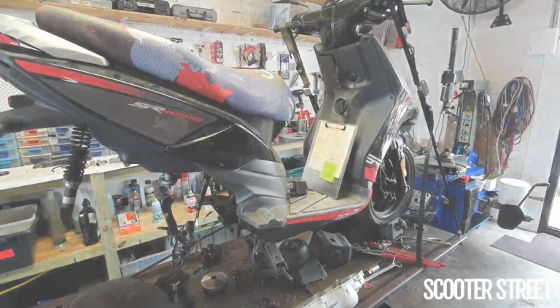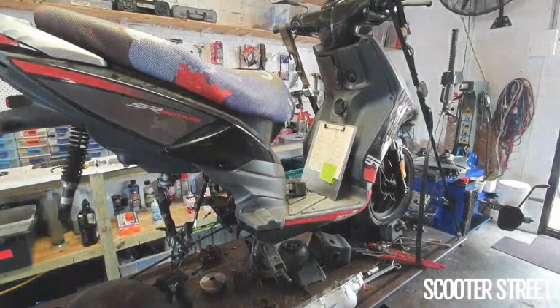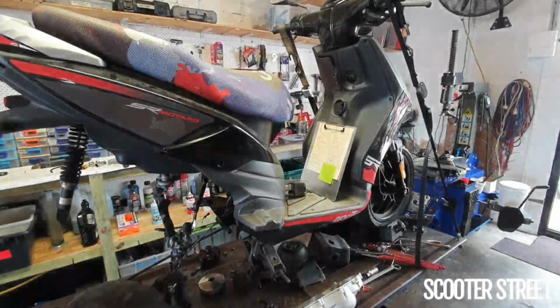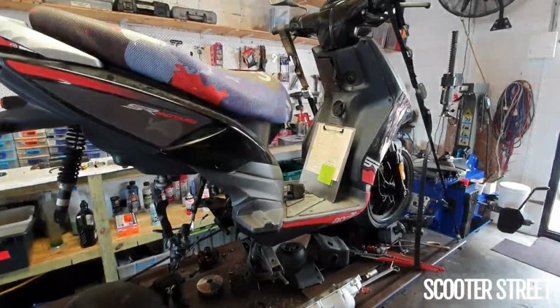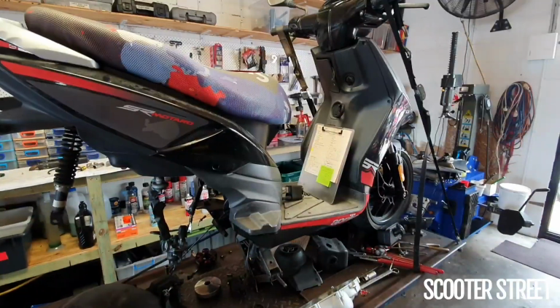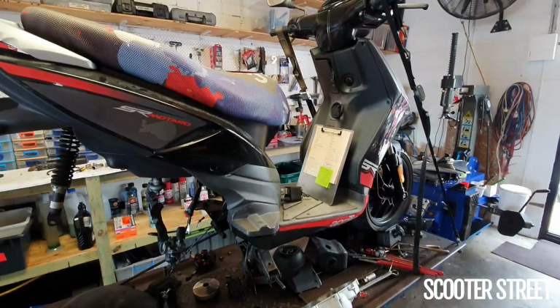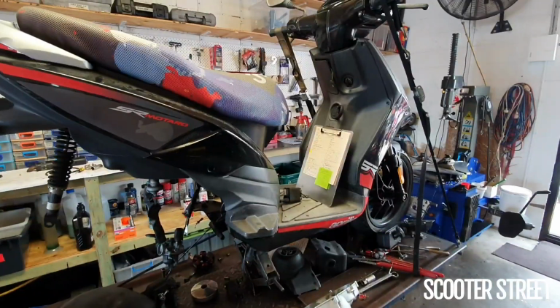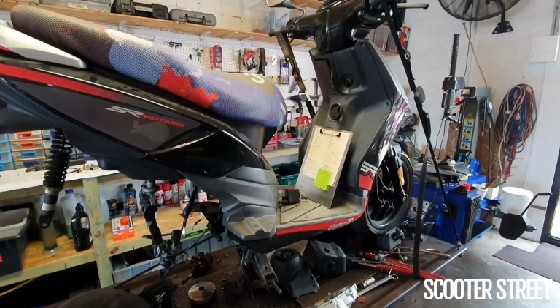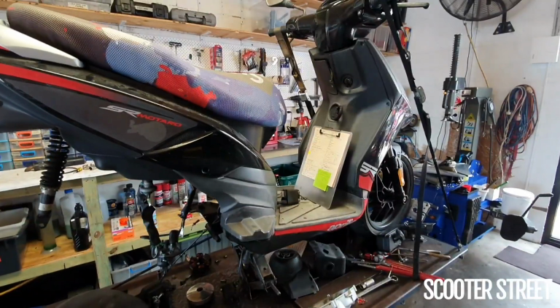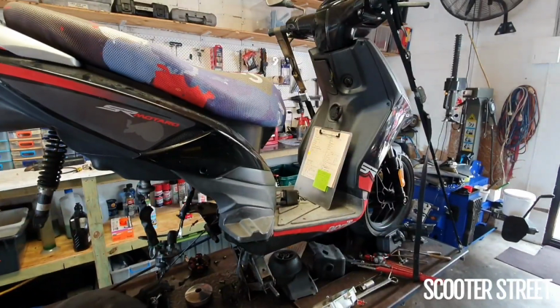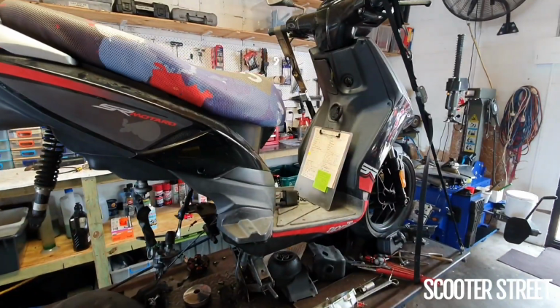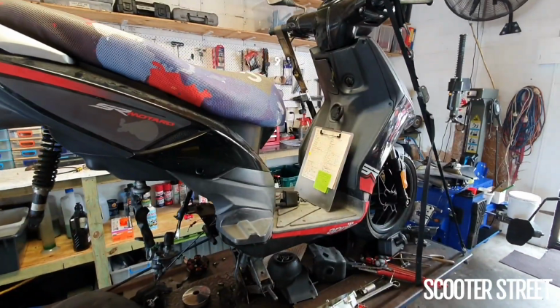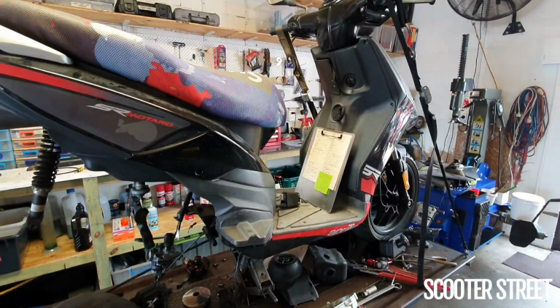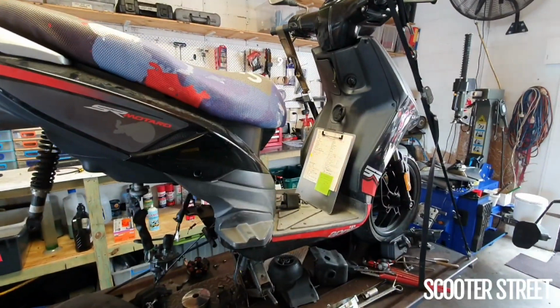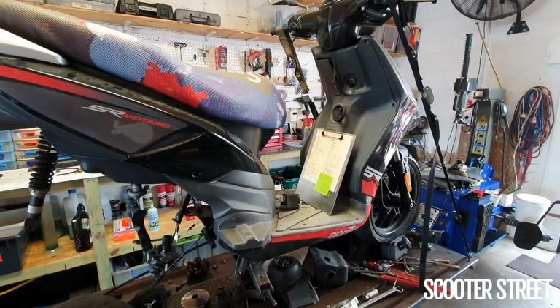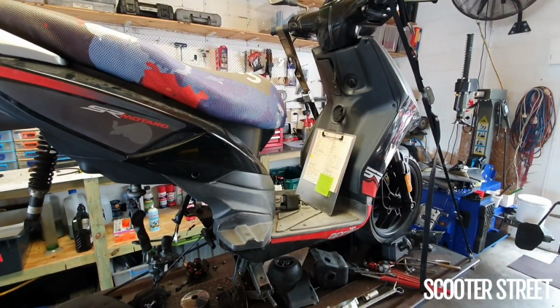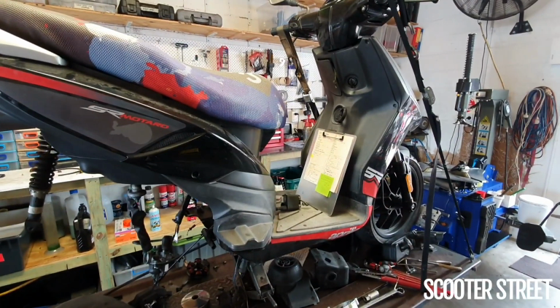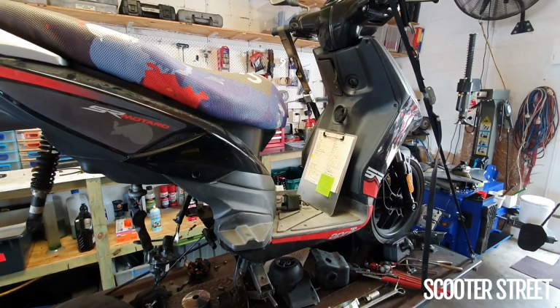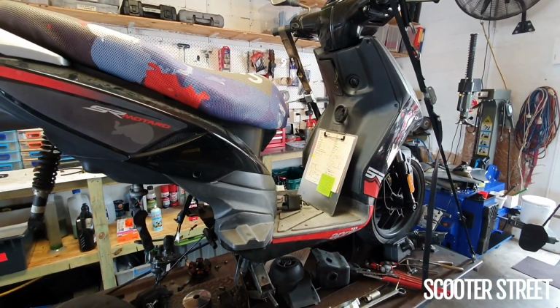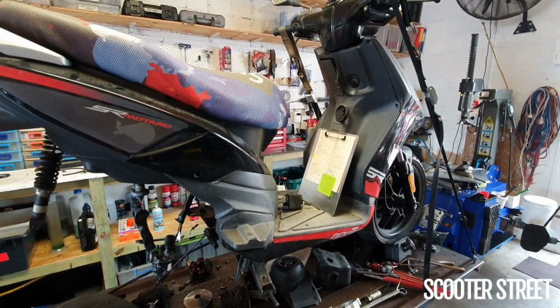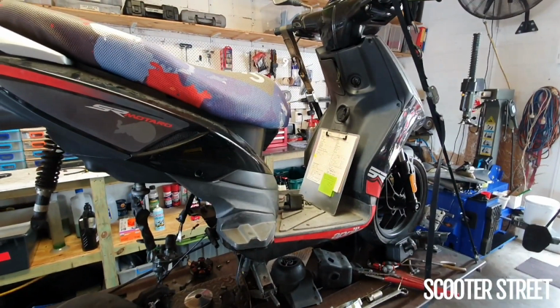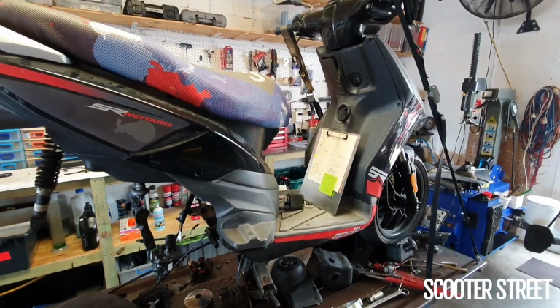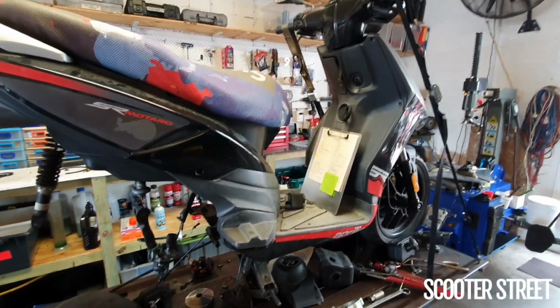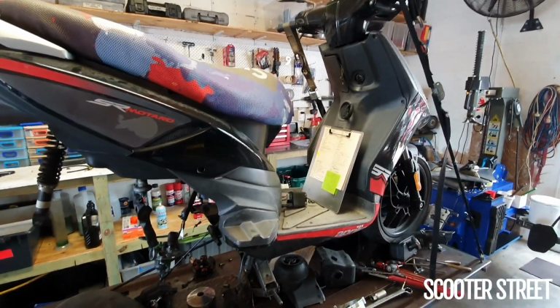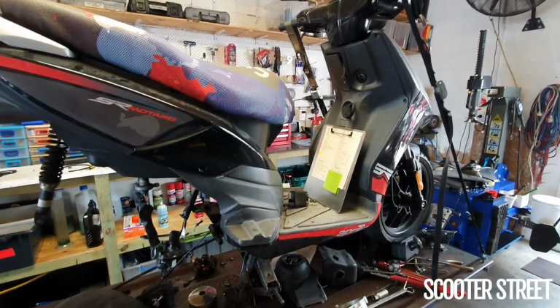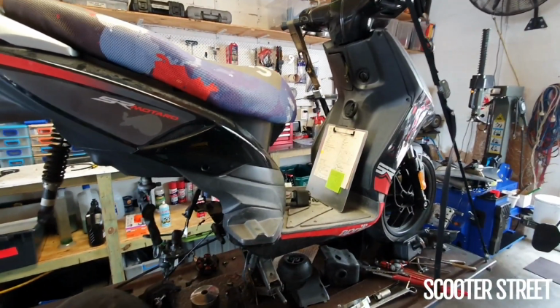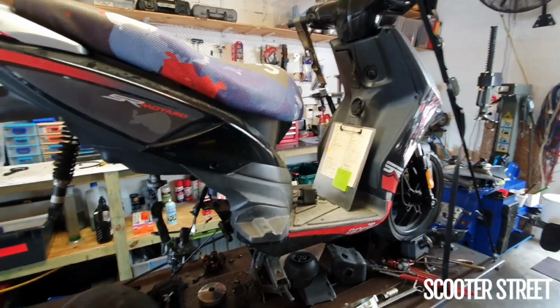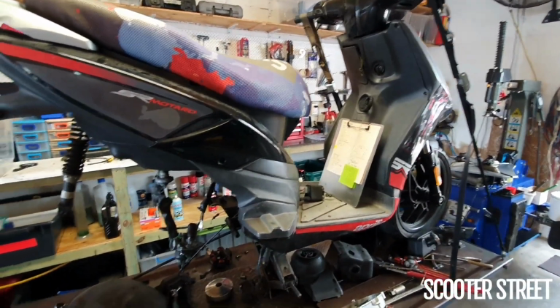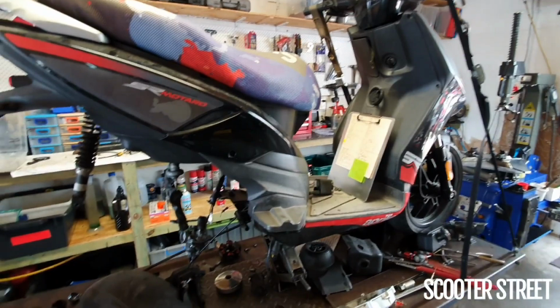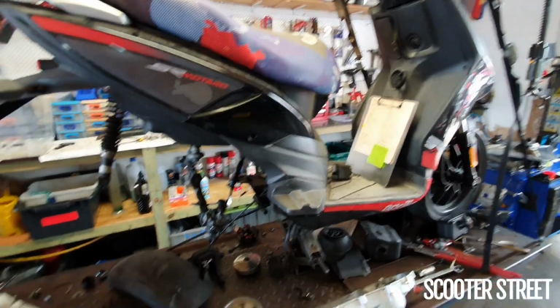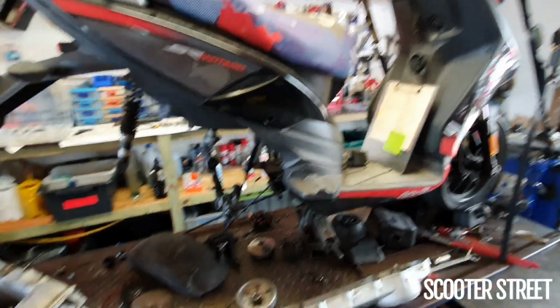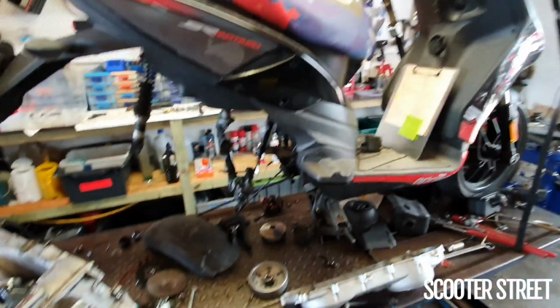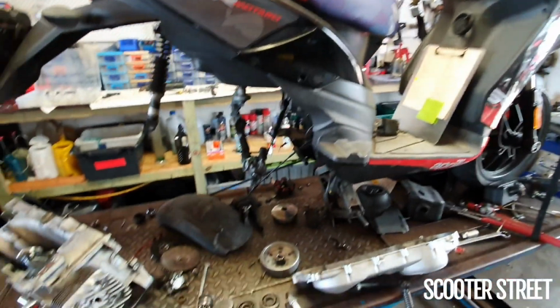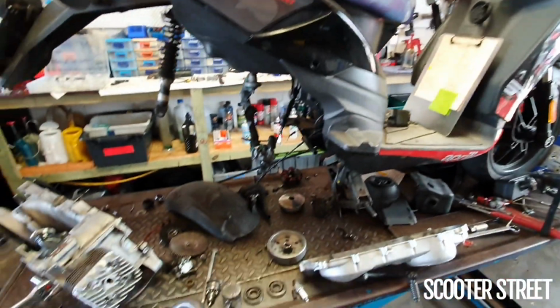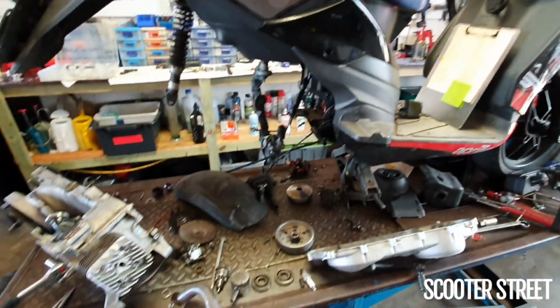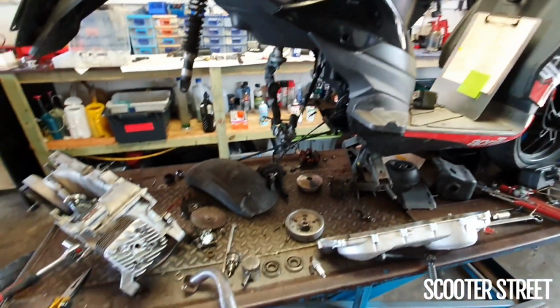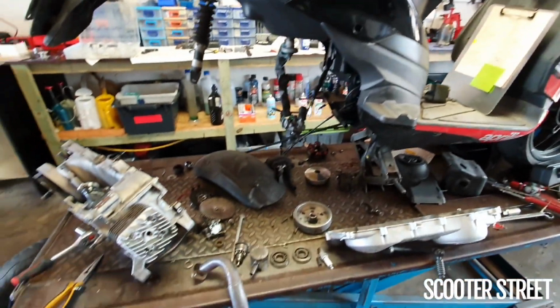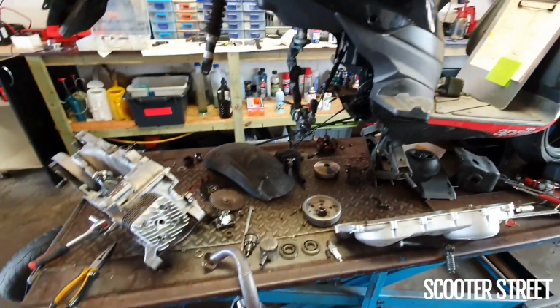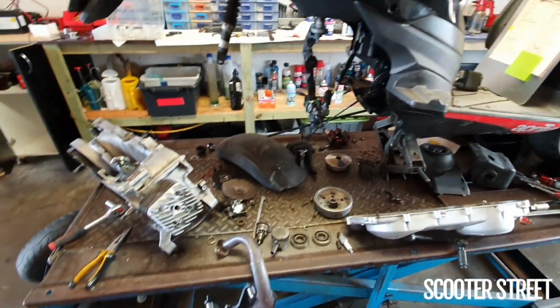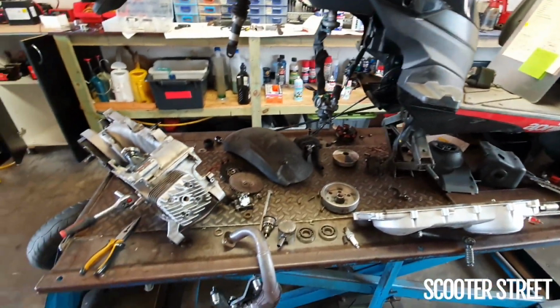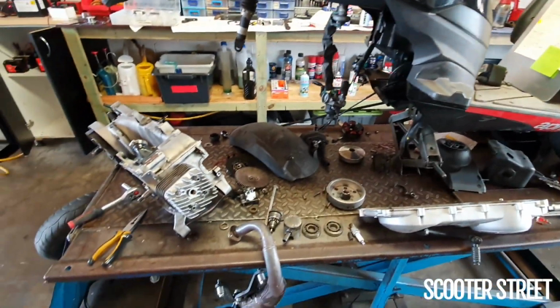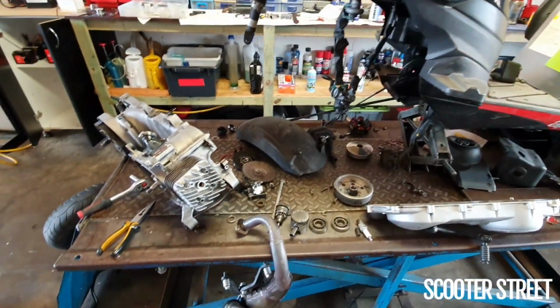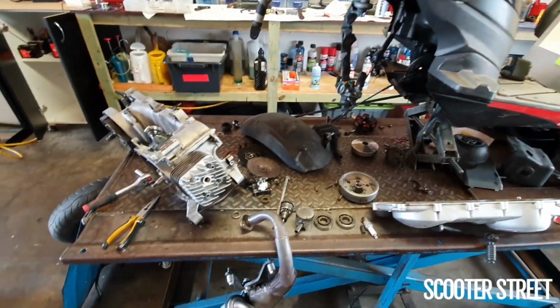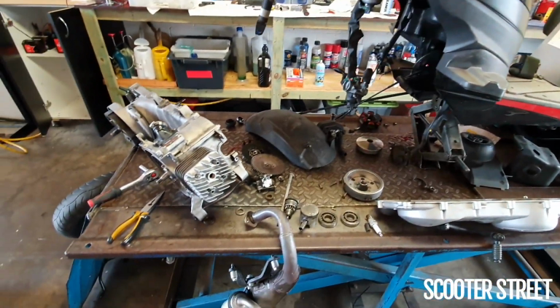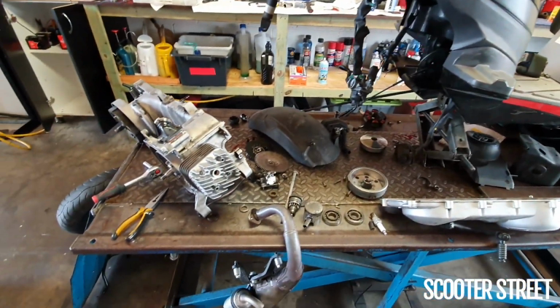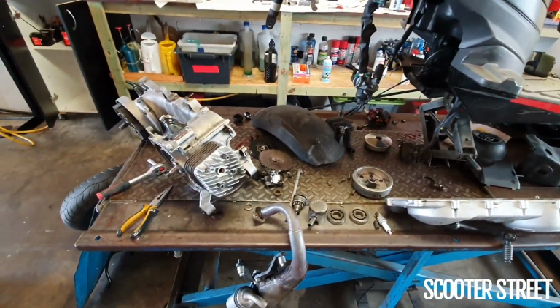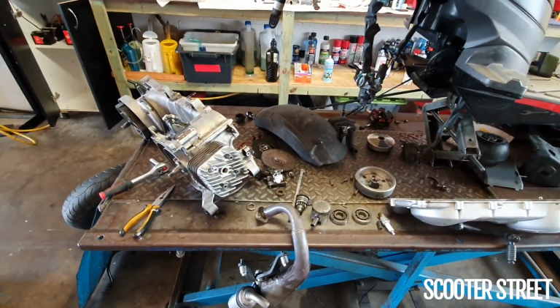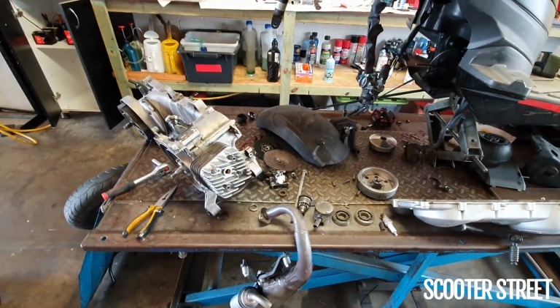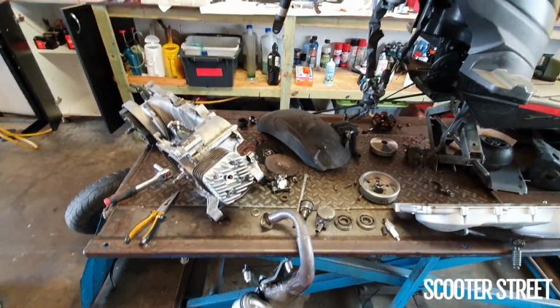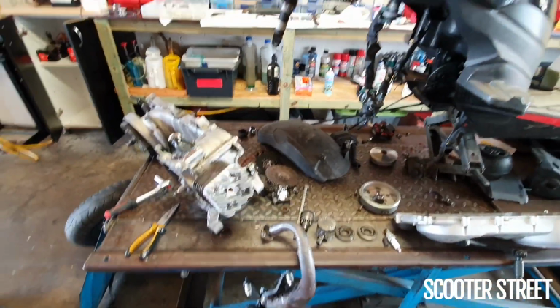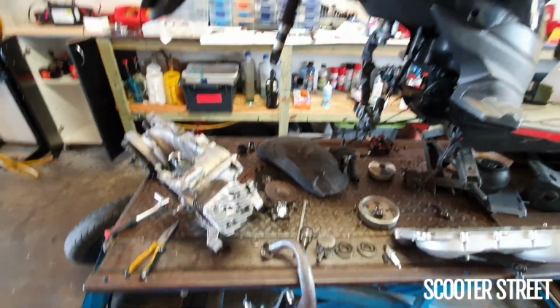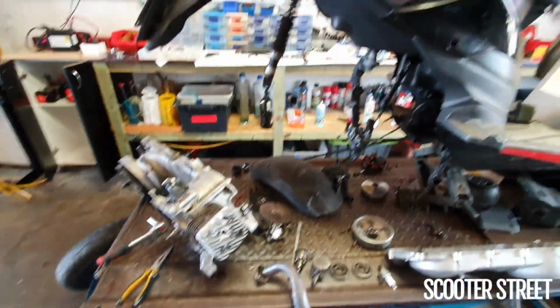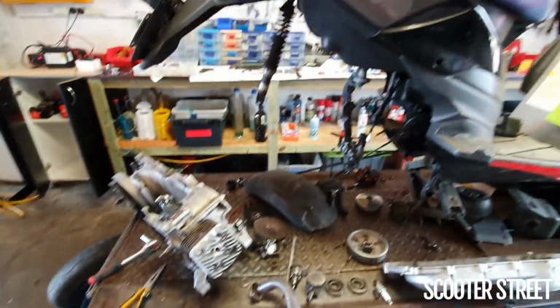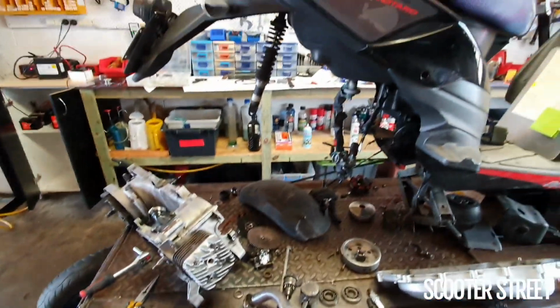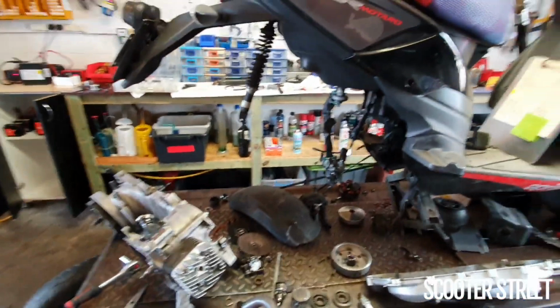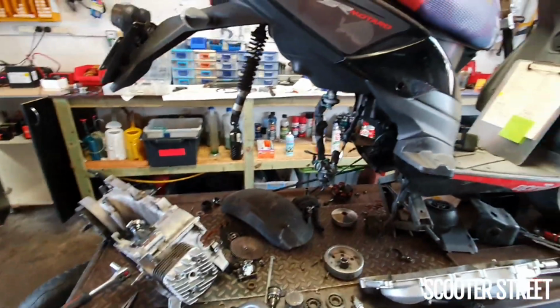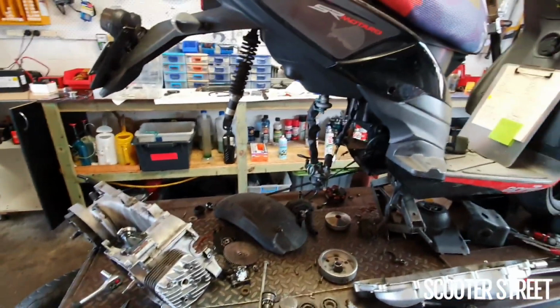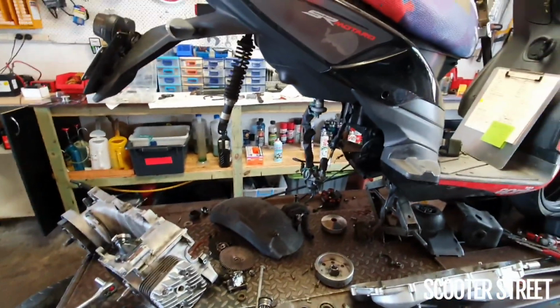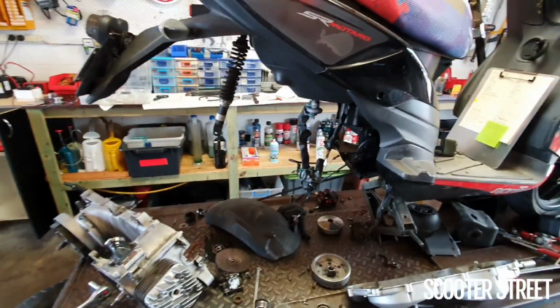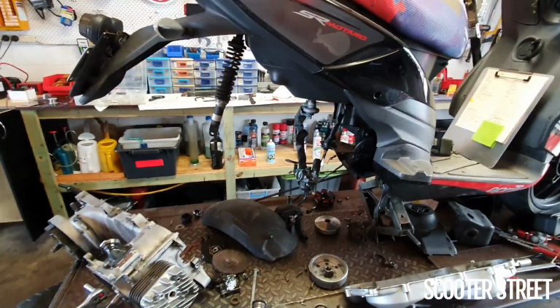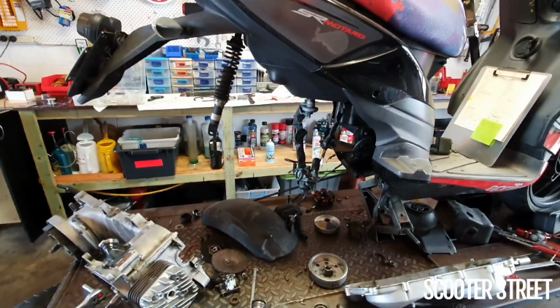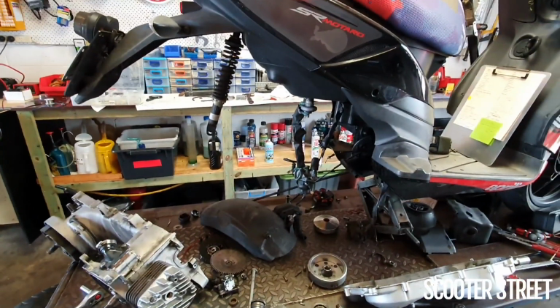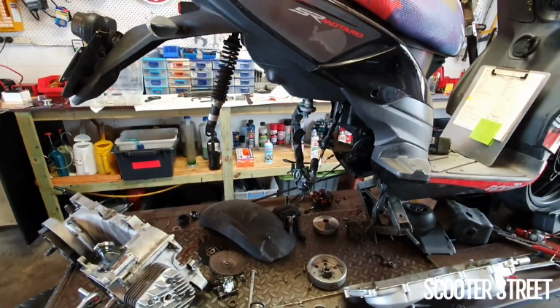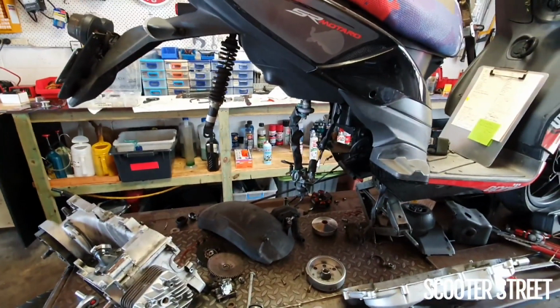Hey guys, Scooter Street here. We've got an Aprilia SRMT here today. It's had a bit of an issue as you can see — it doesn't have an engine in it.